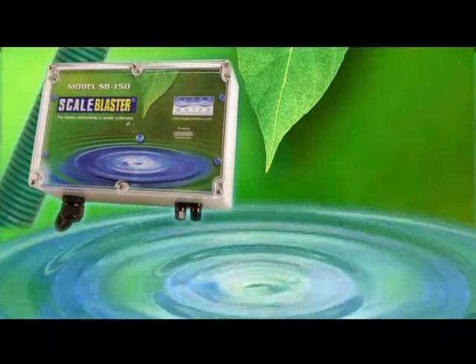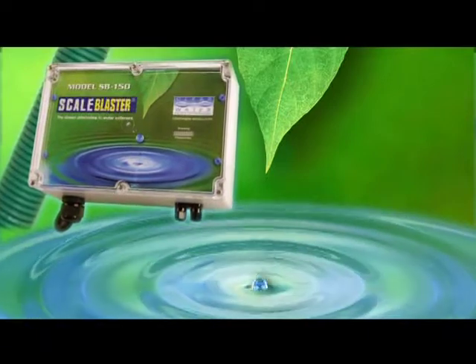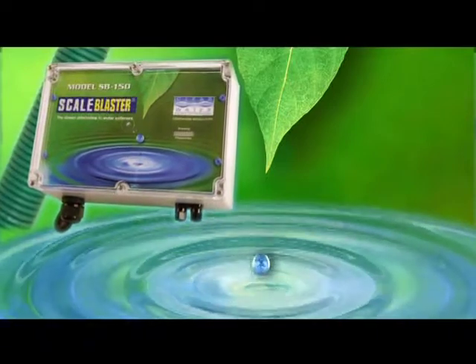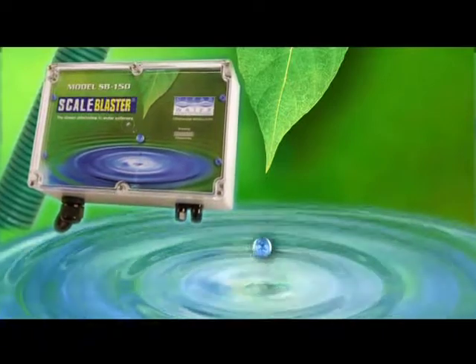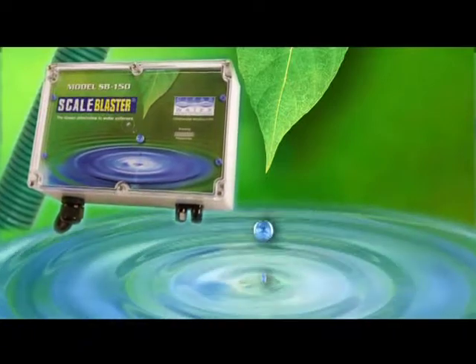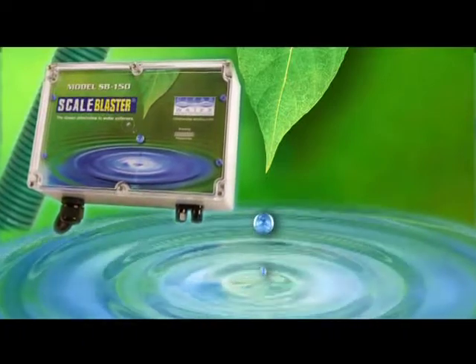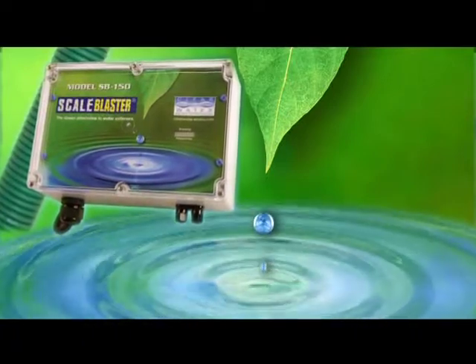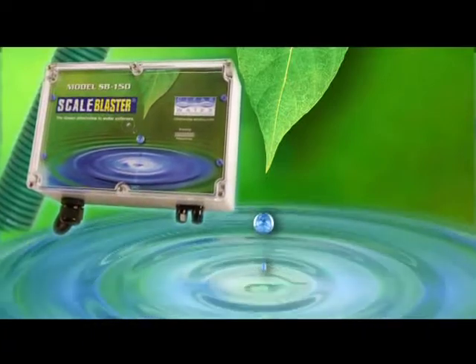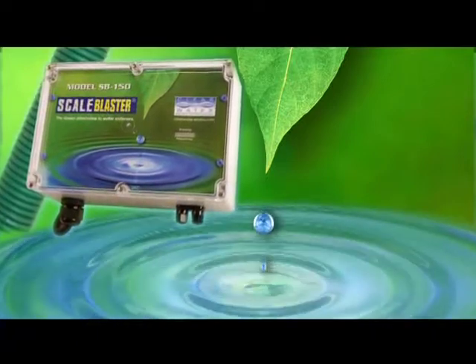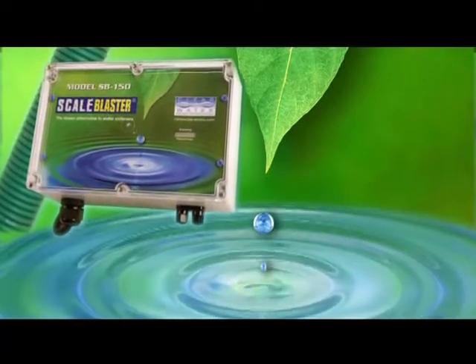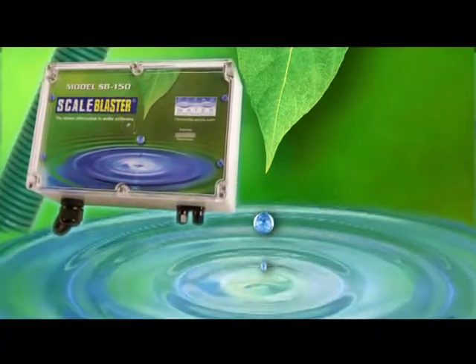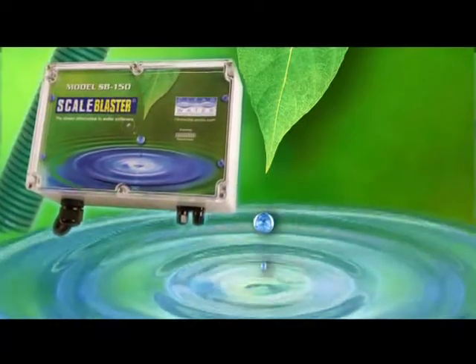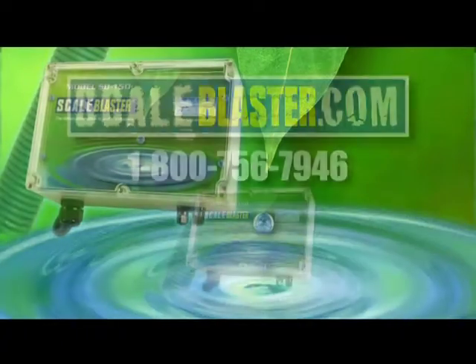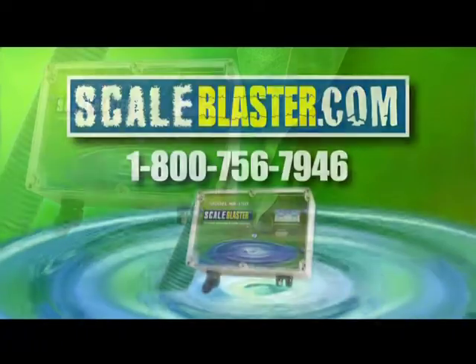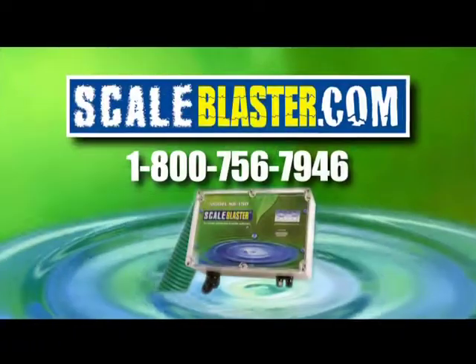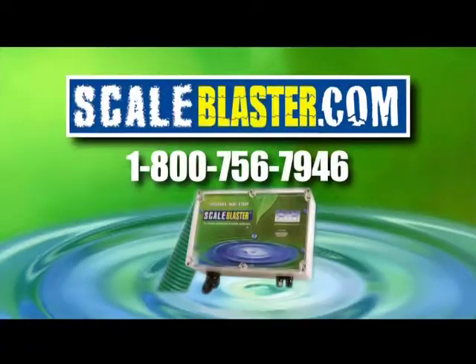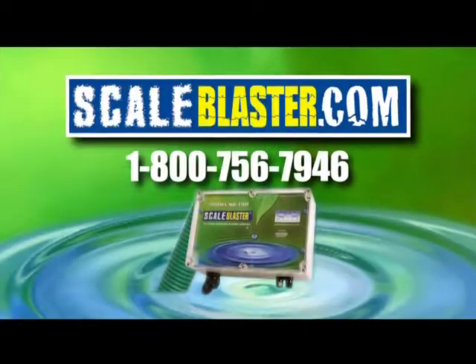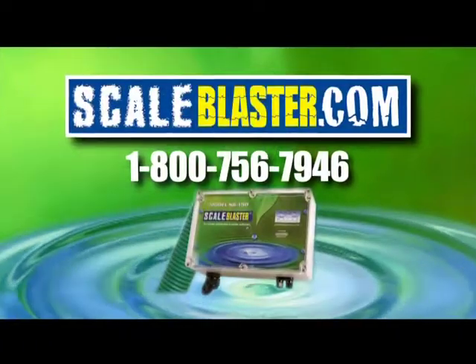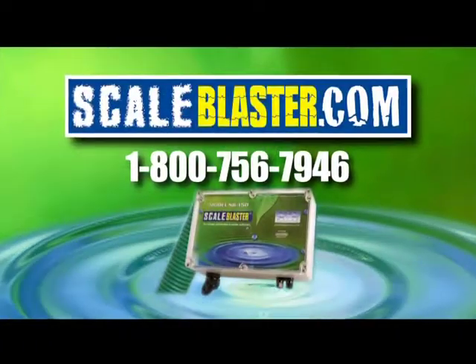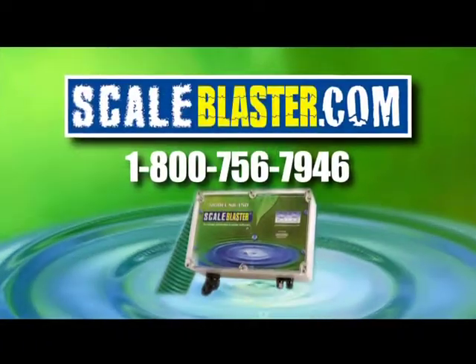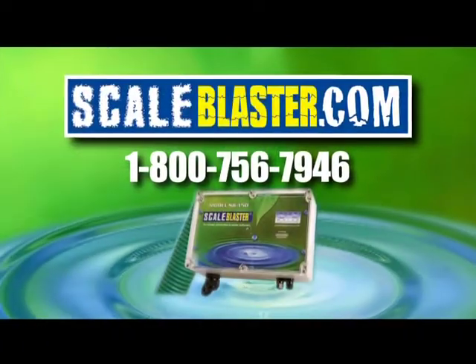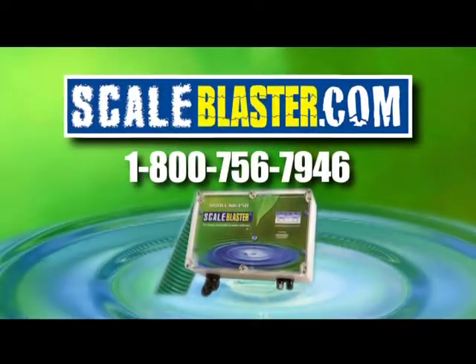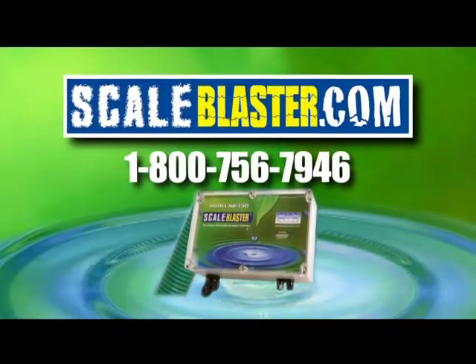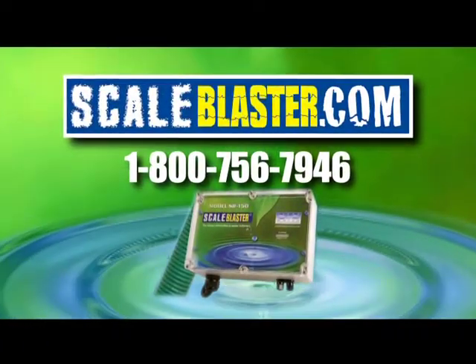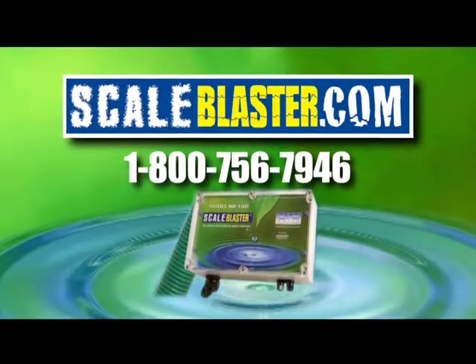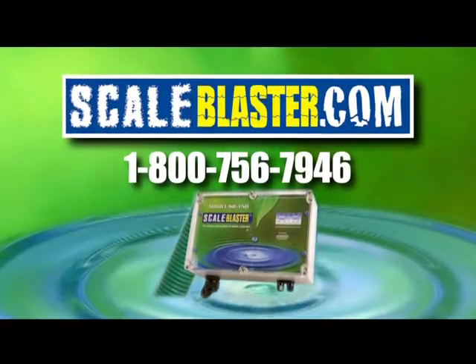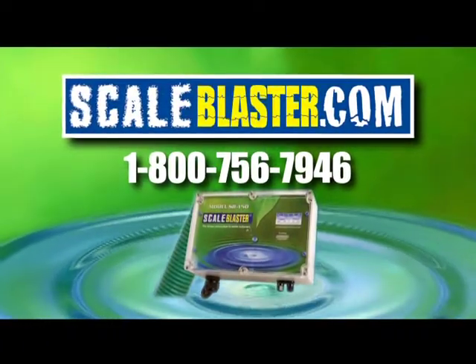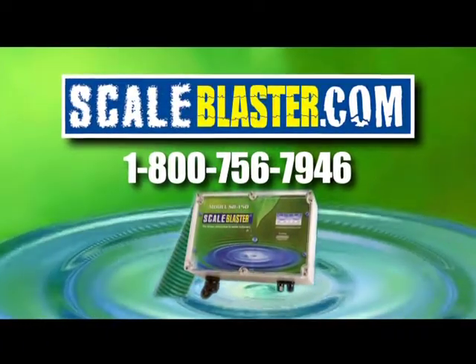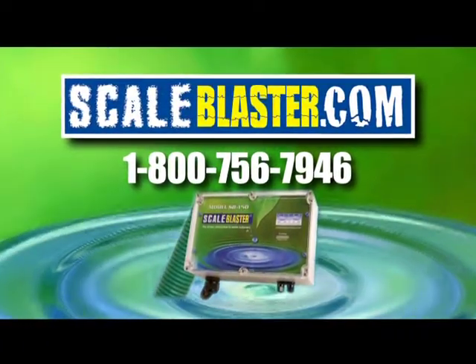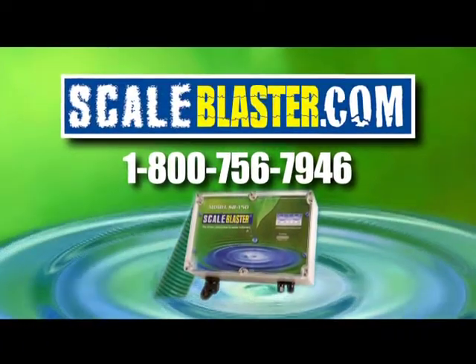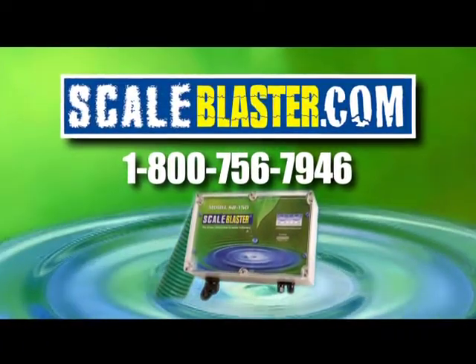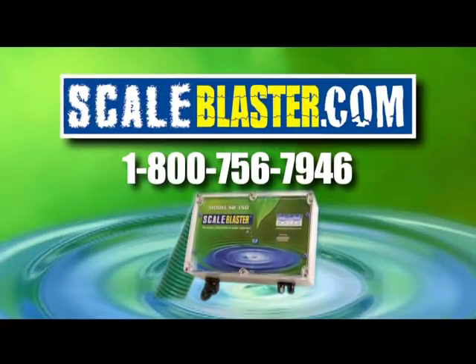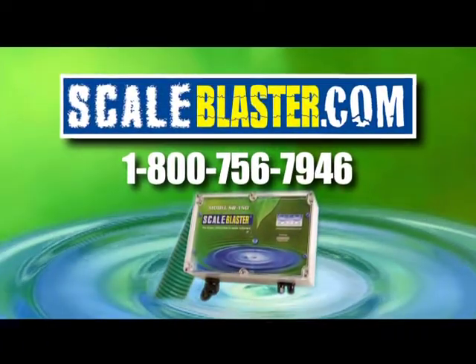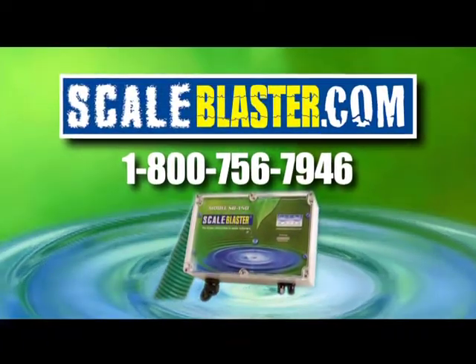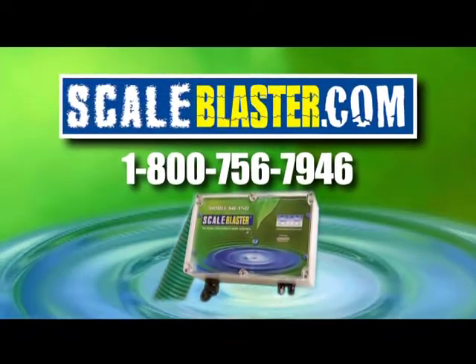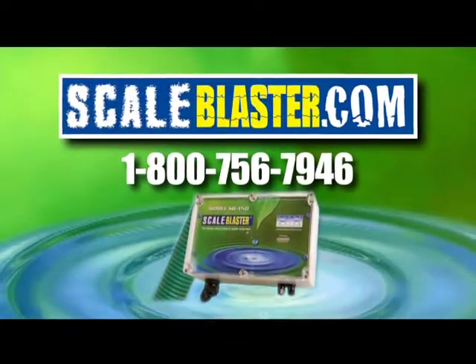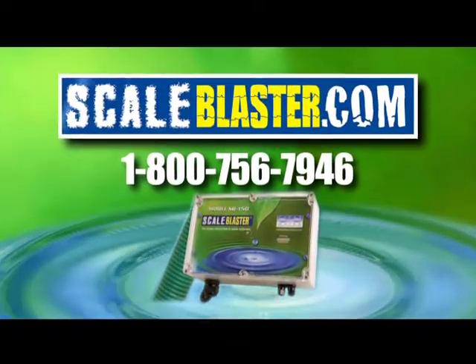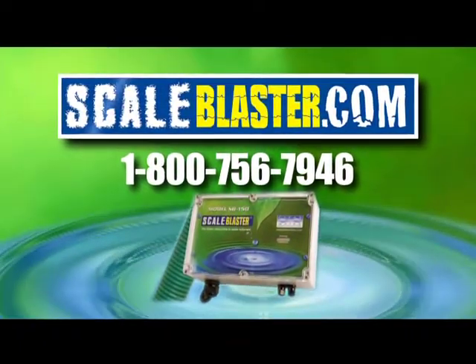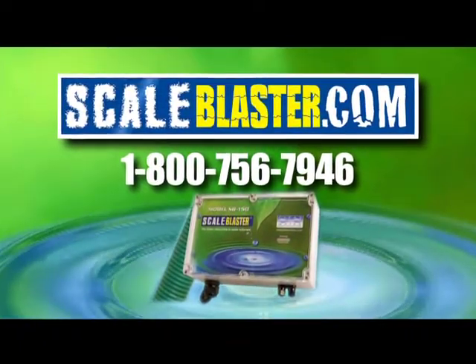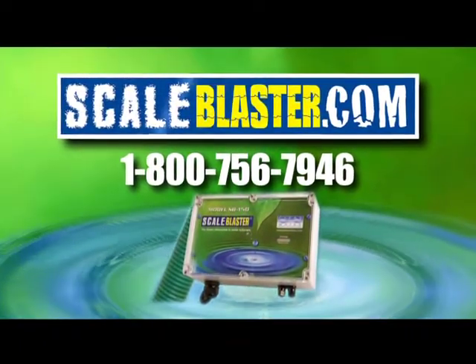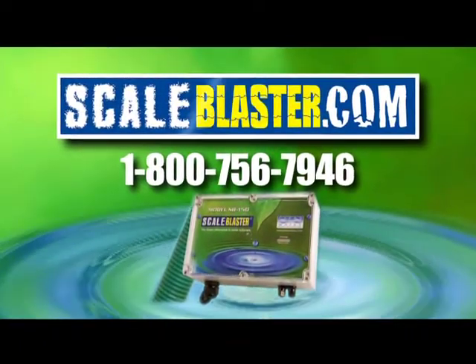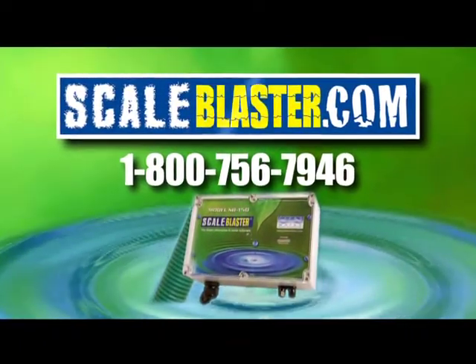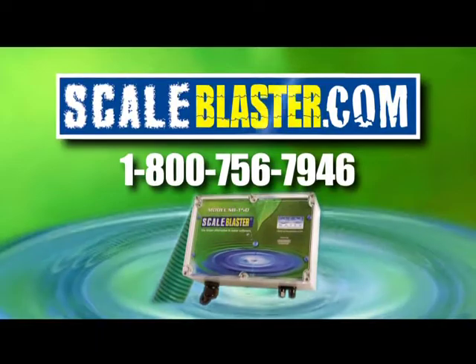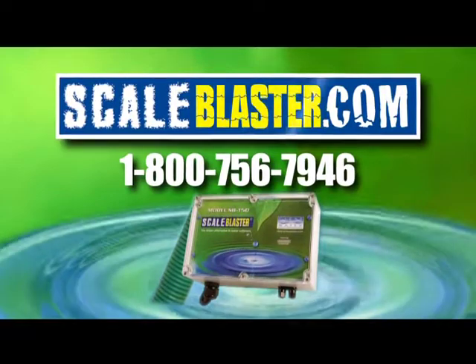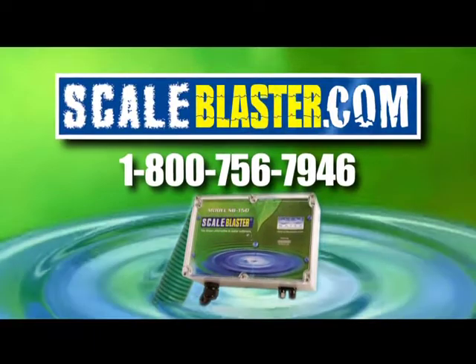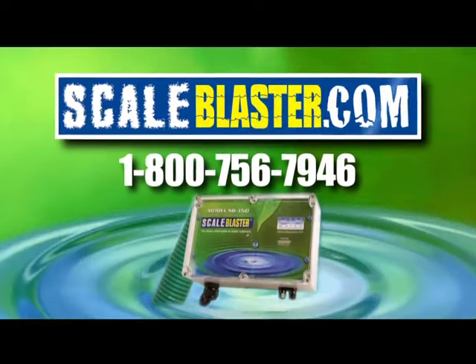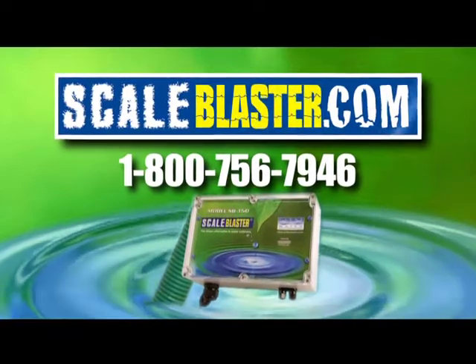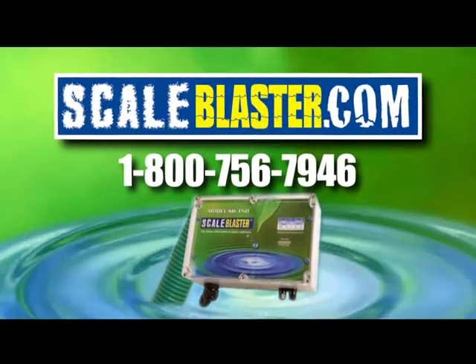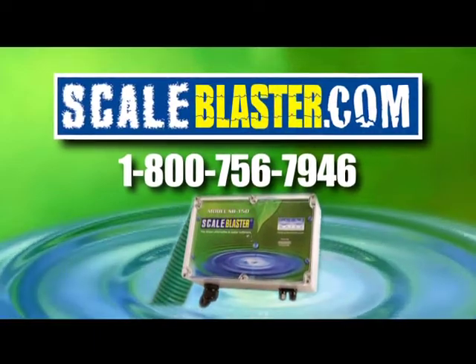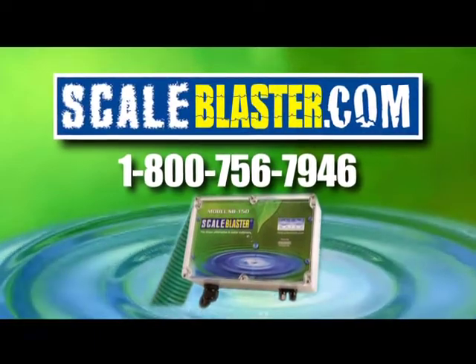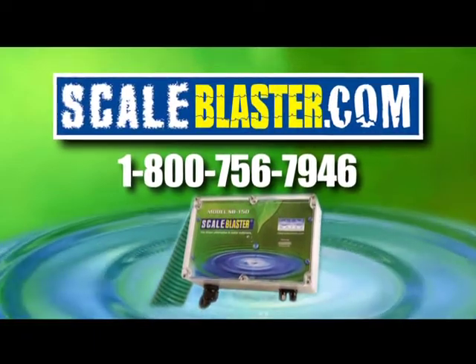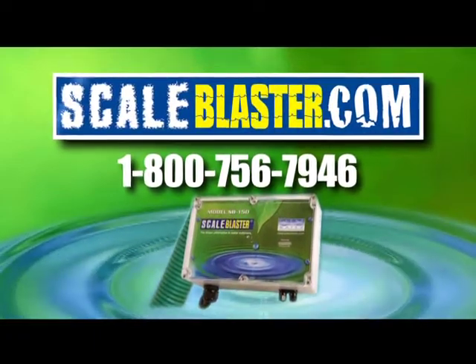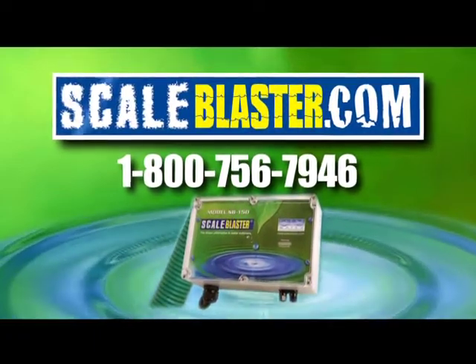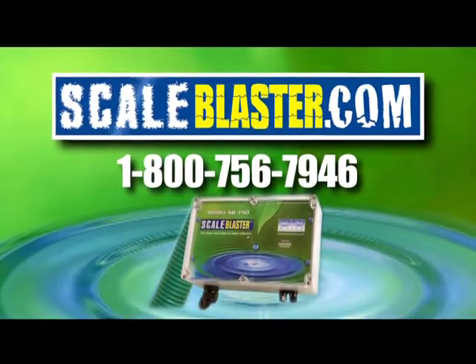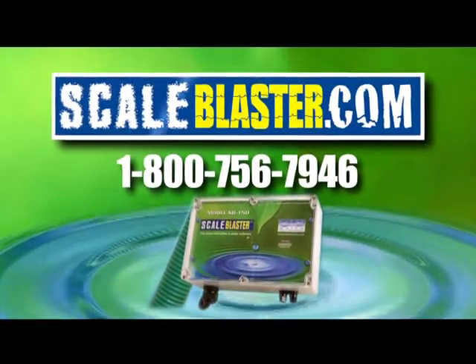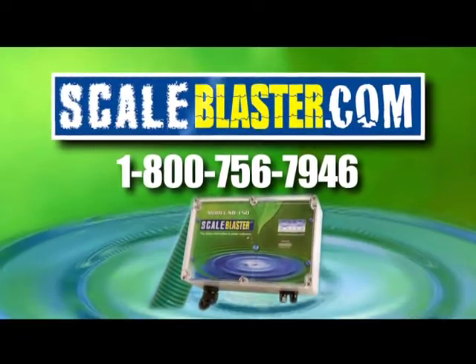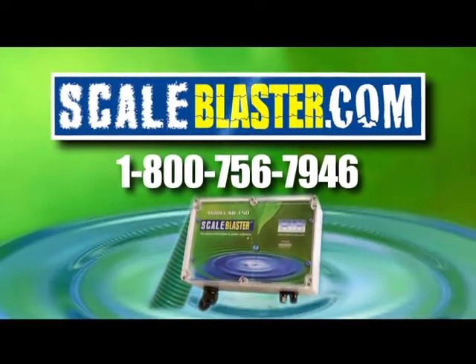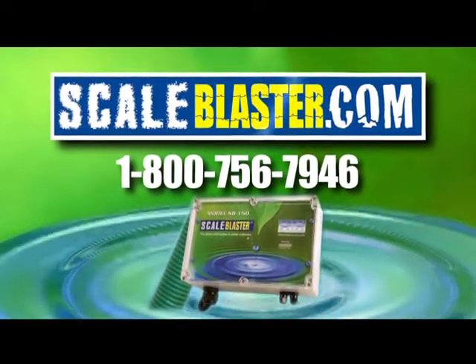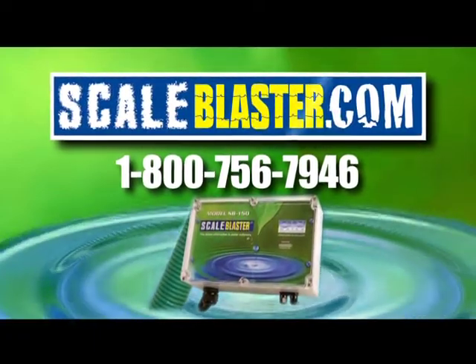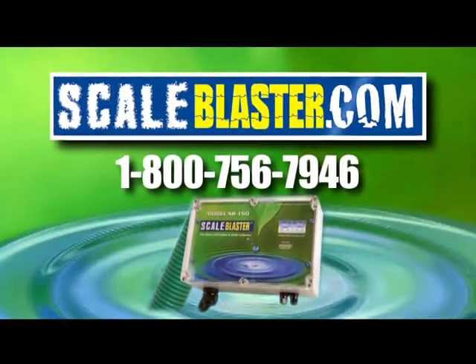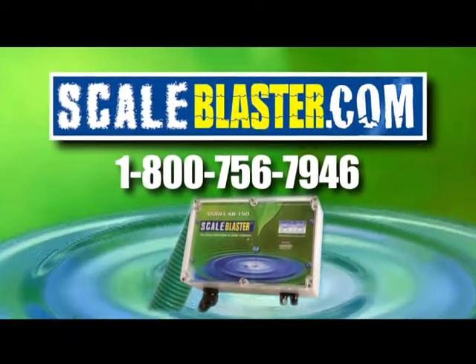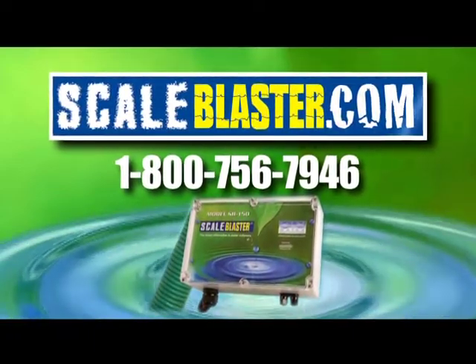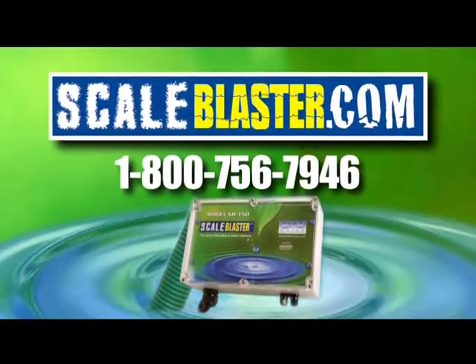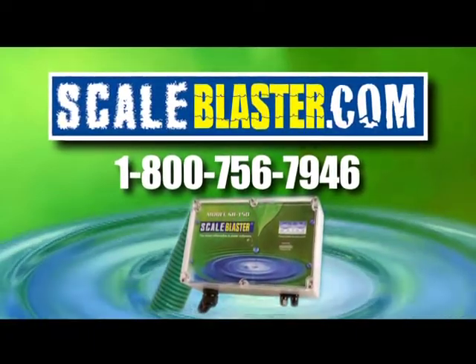Call us or visit ScaleBlaster.com today. ScaleBlaster, the green alternative.